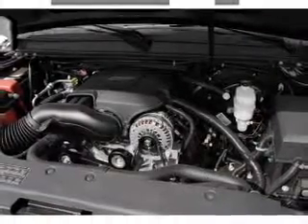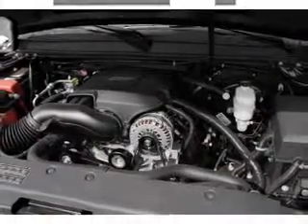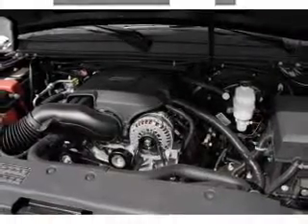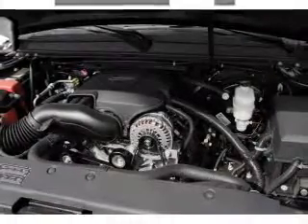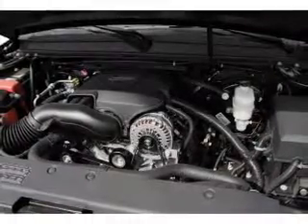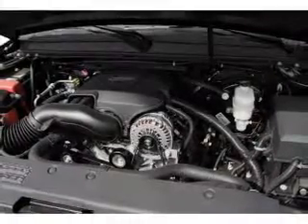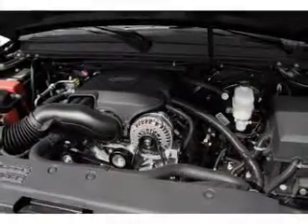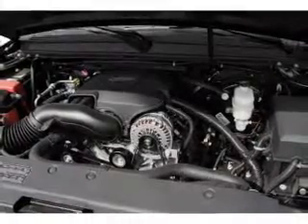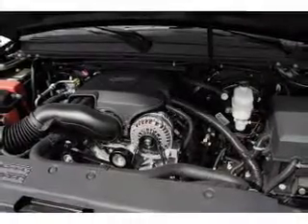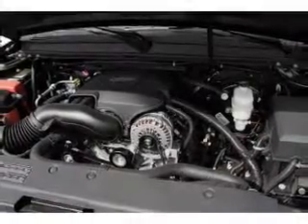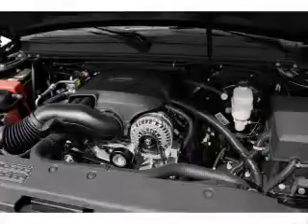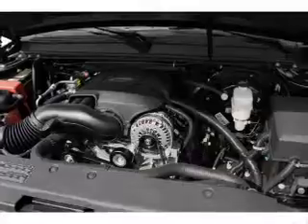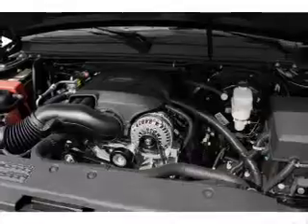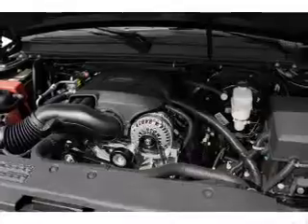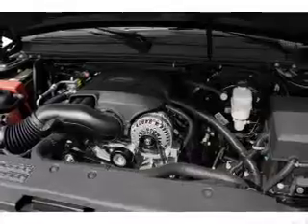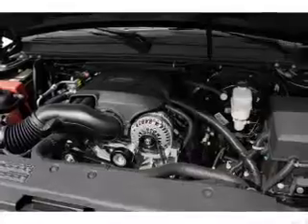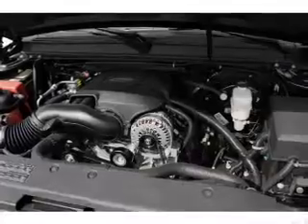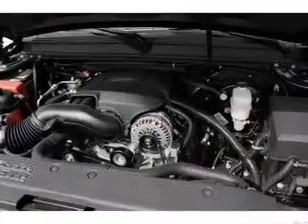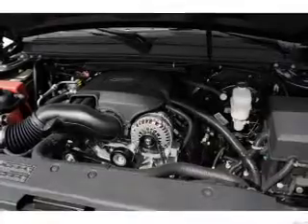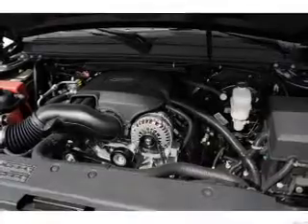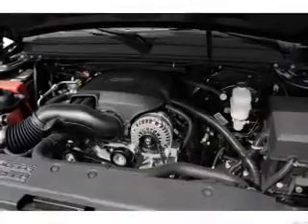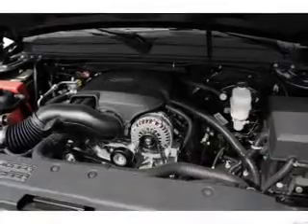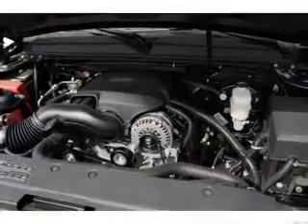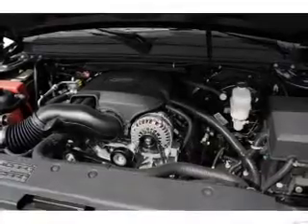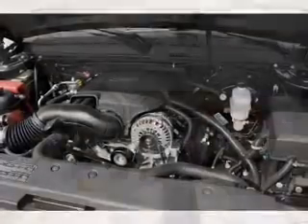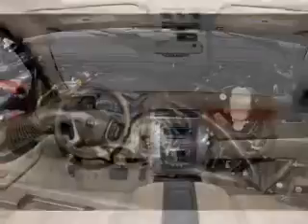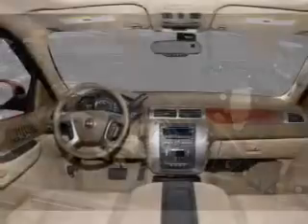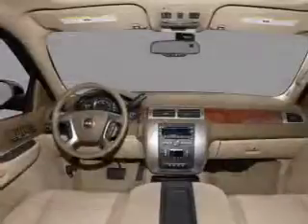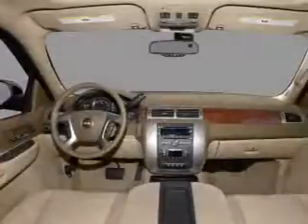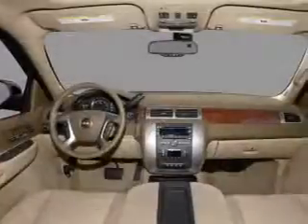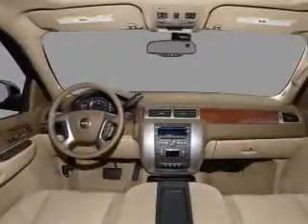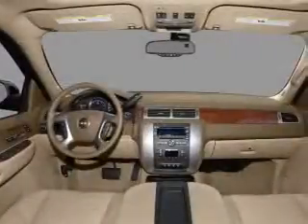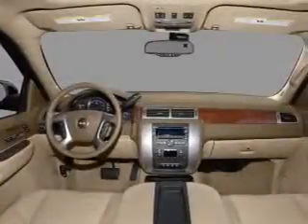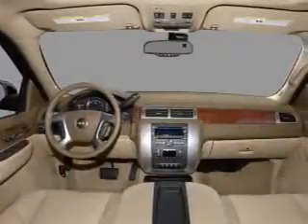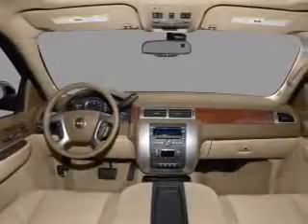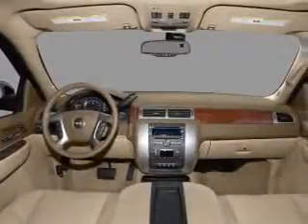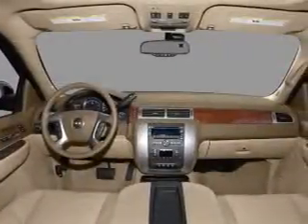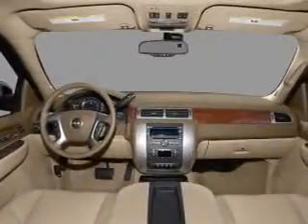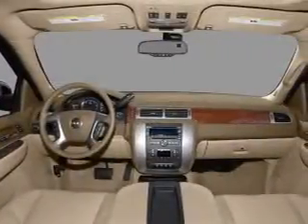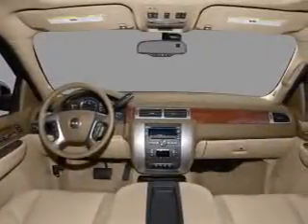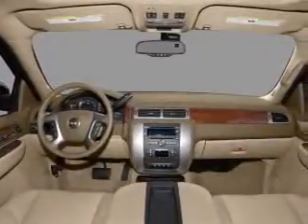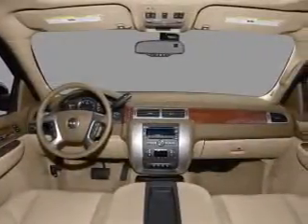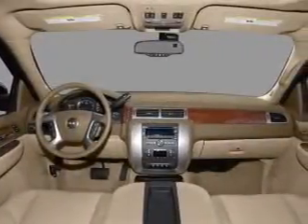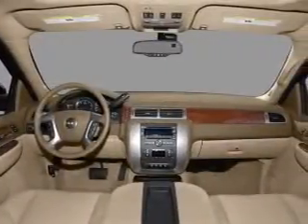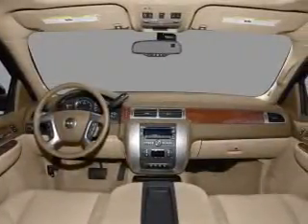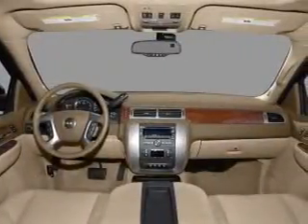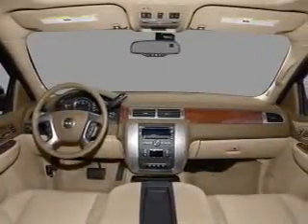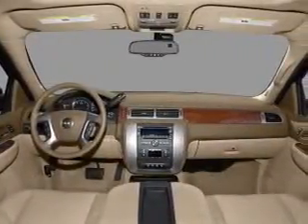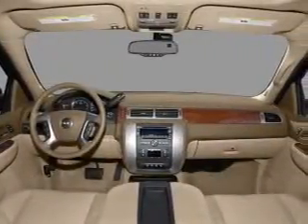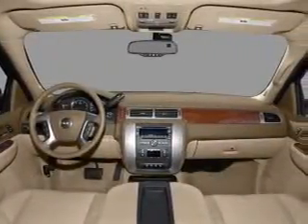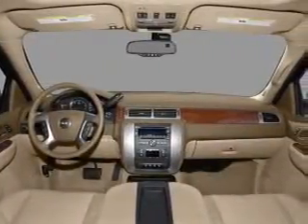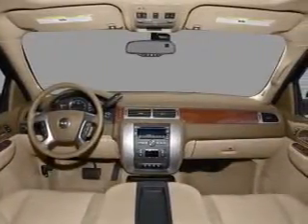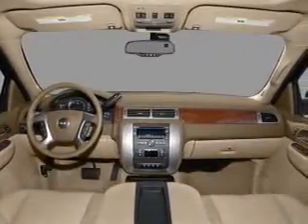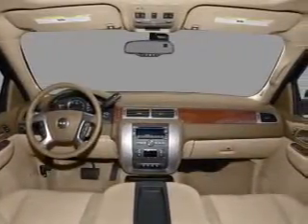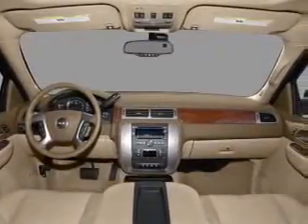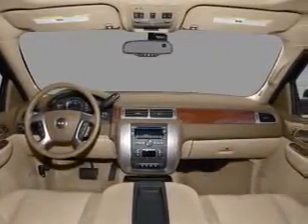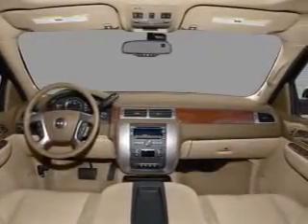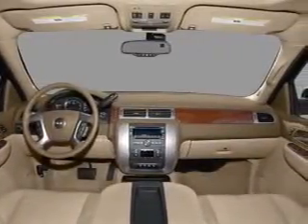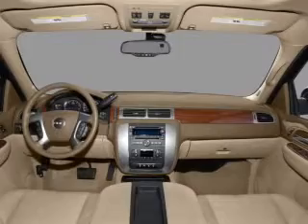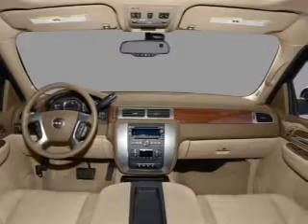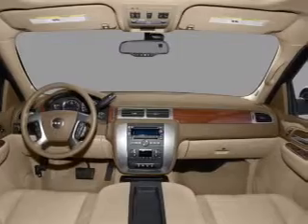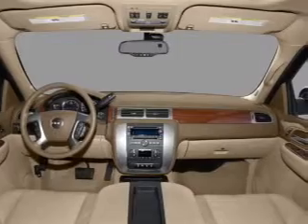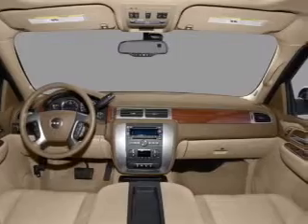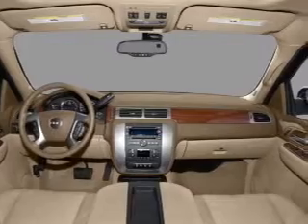Power windows, cruise control, Bluetooth wireless, an AM-FM stereo with multi-disc CD player, and satellite radio.